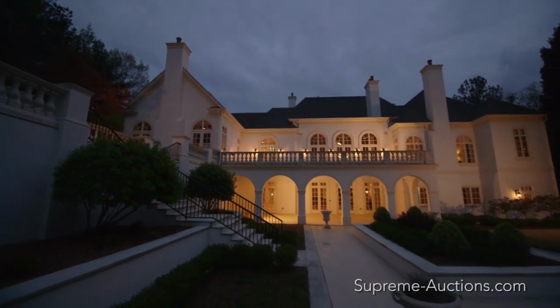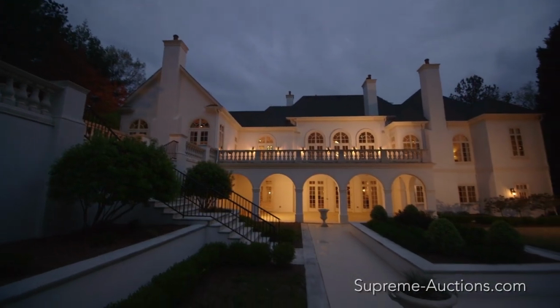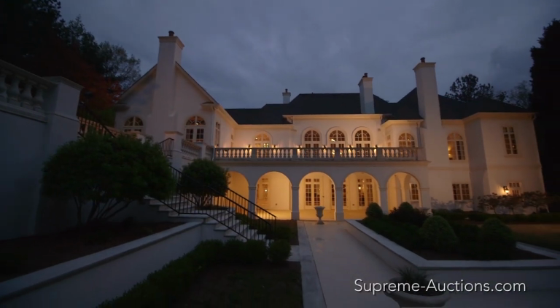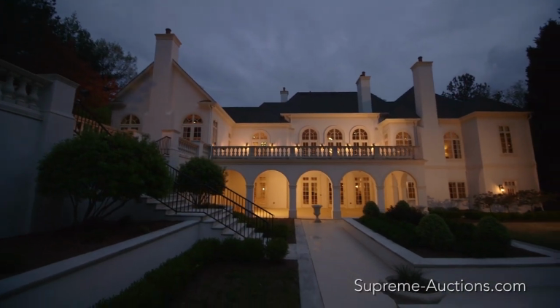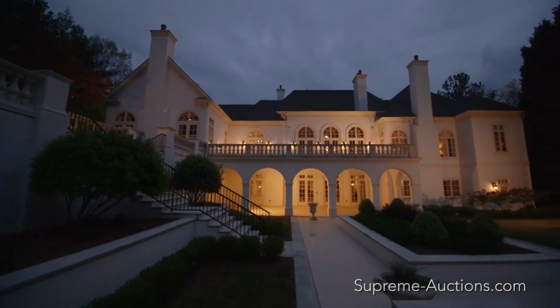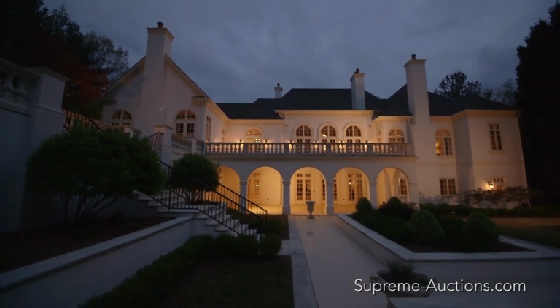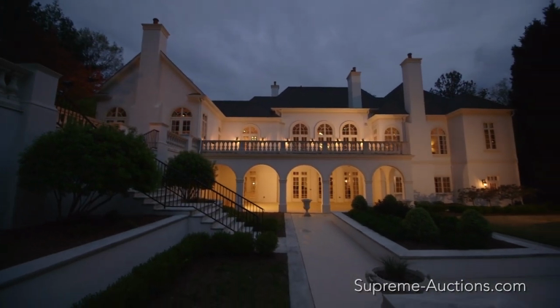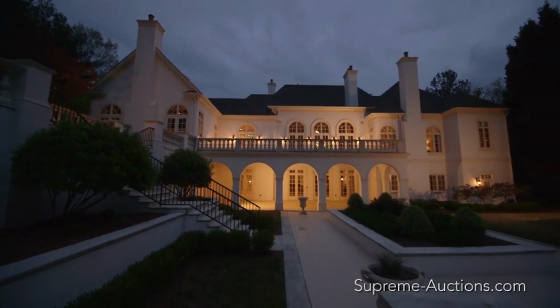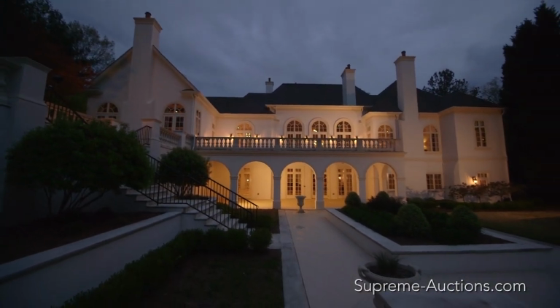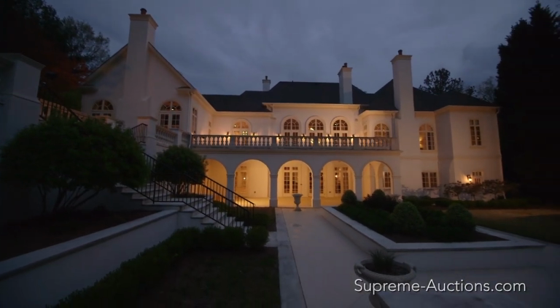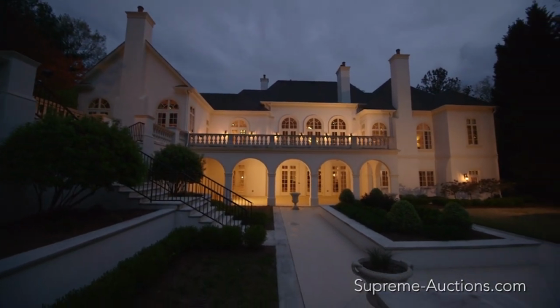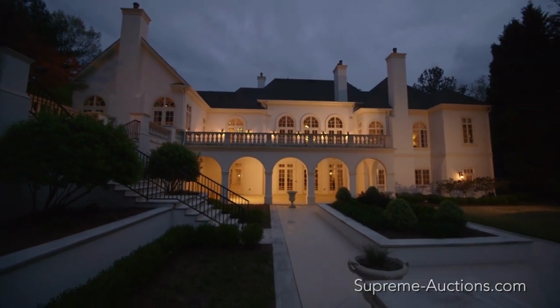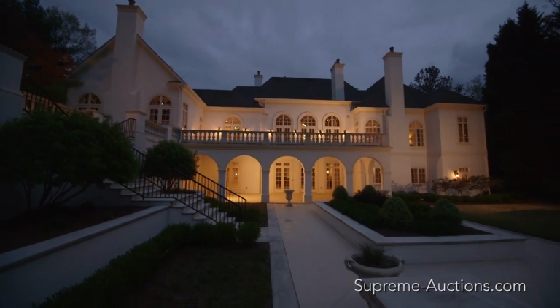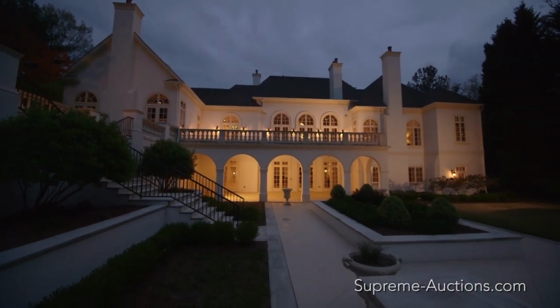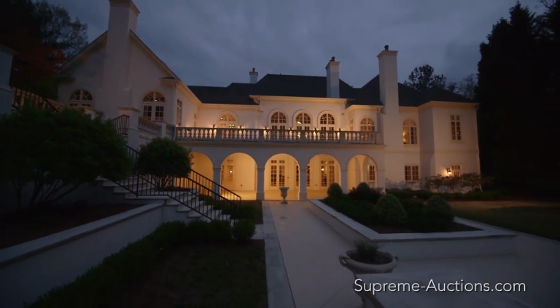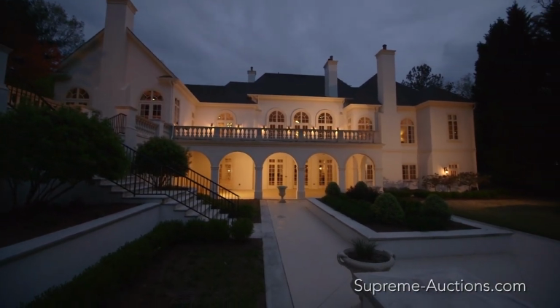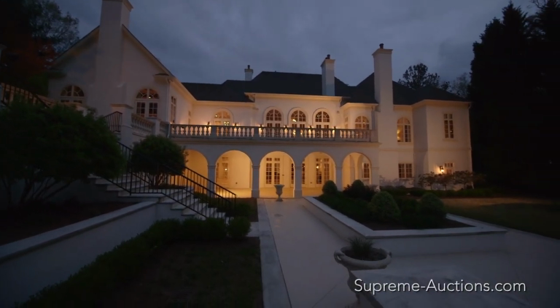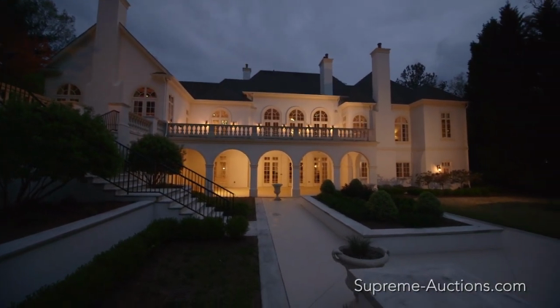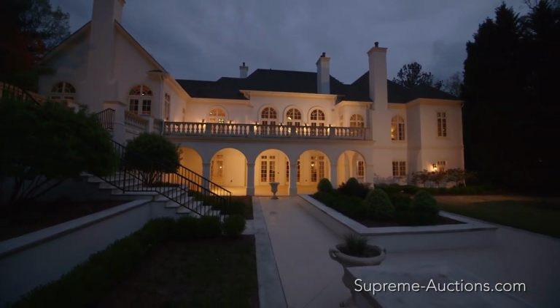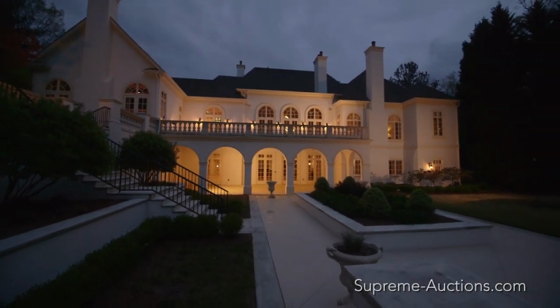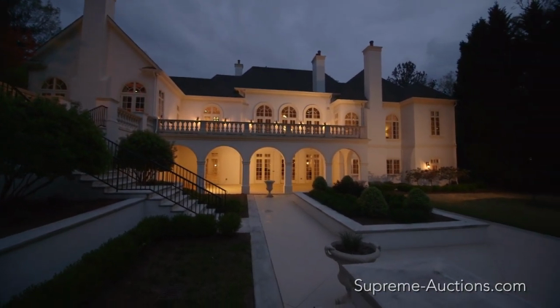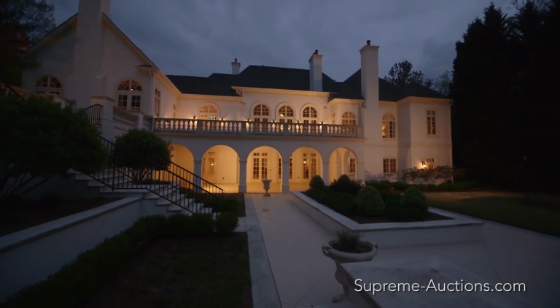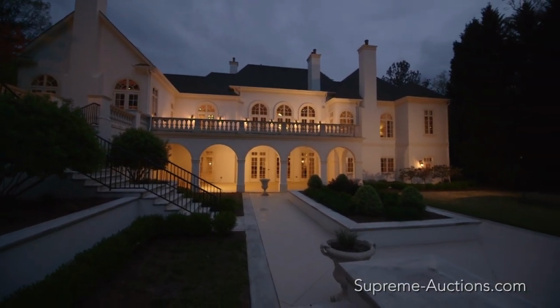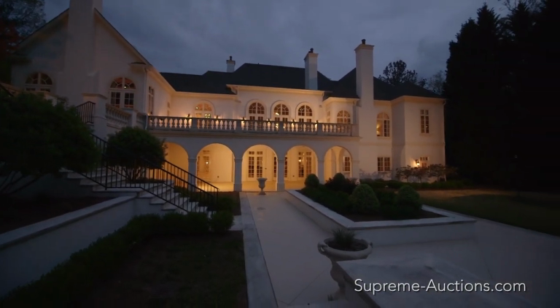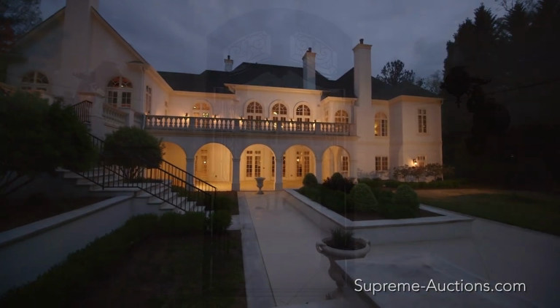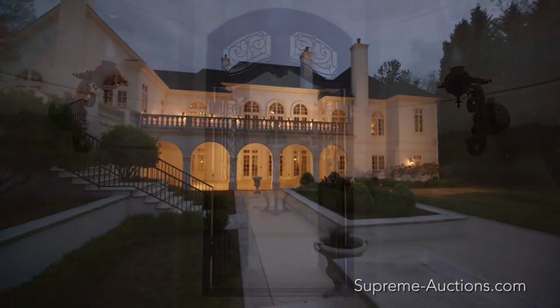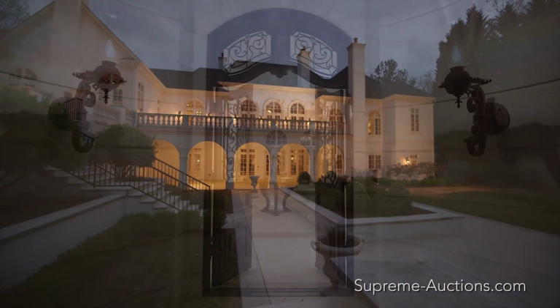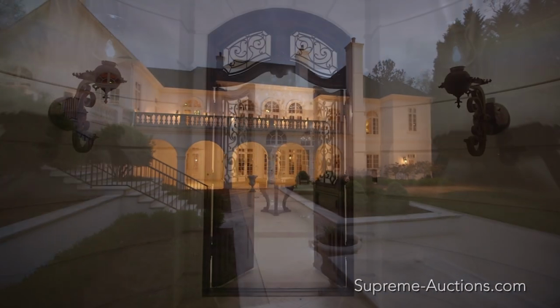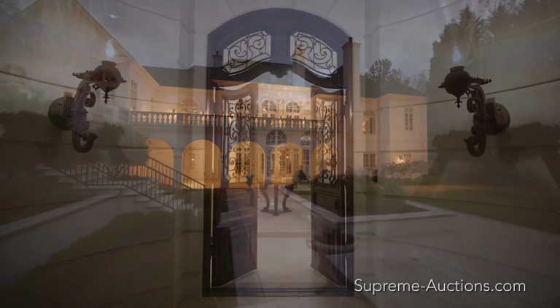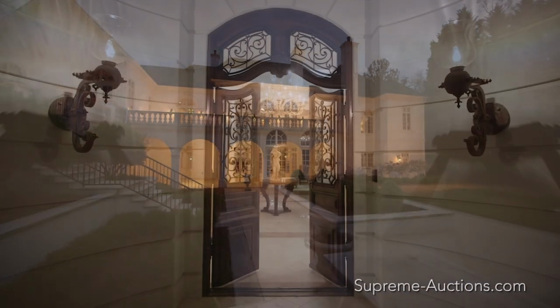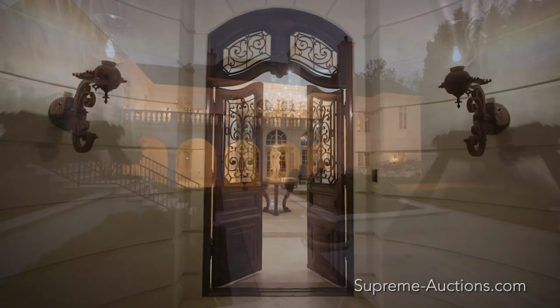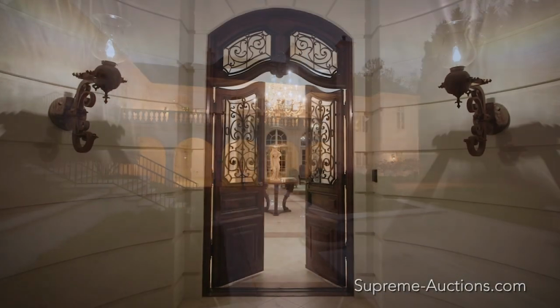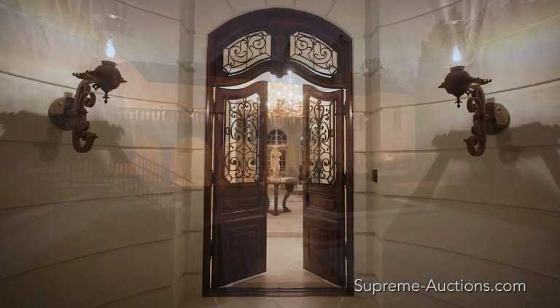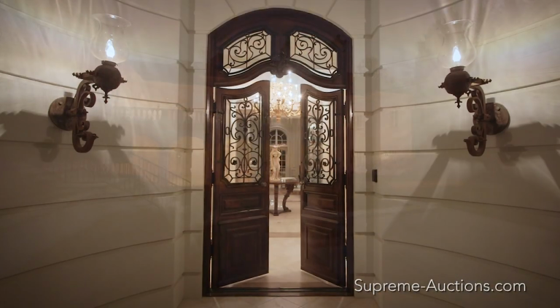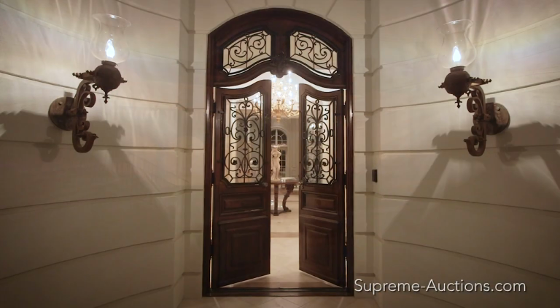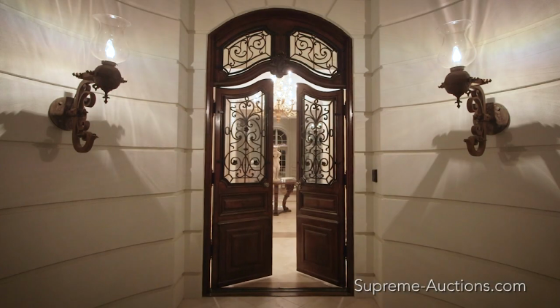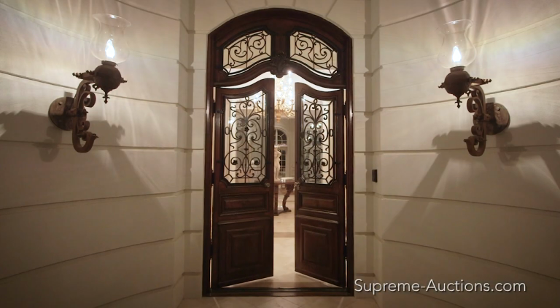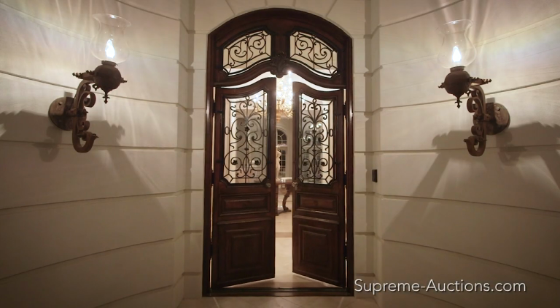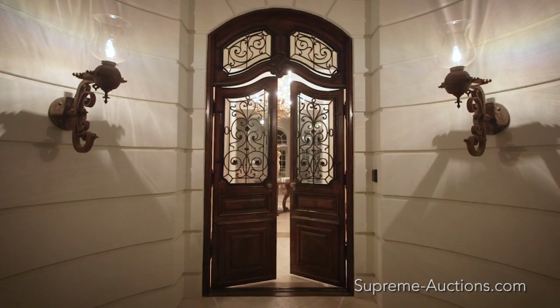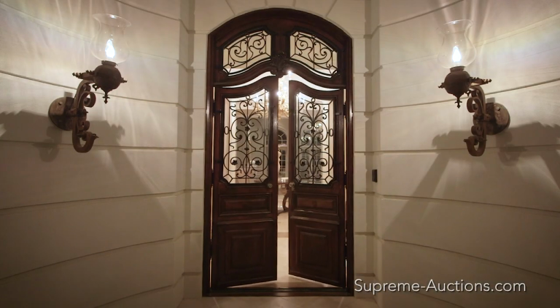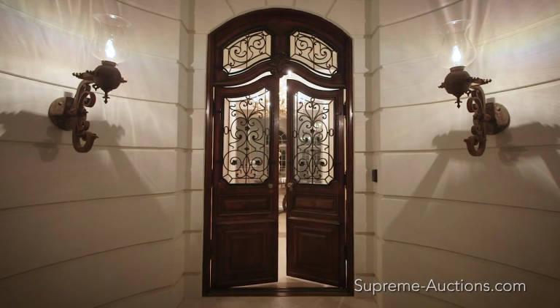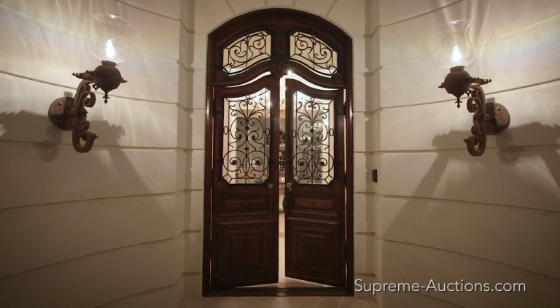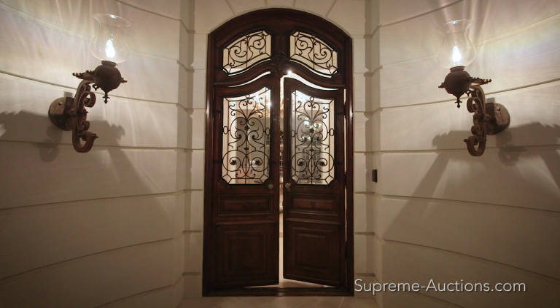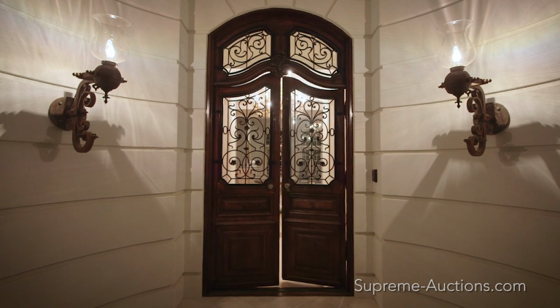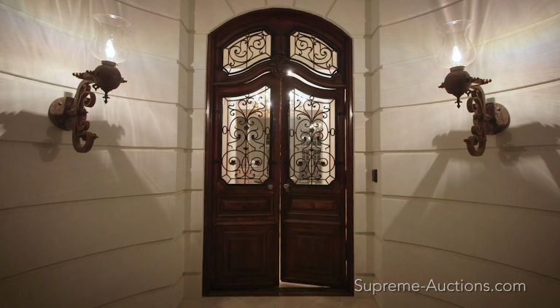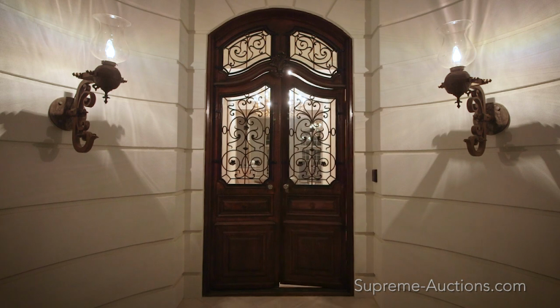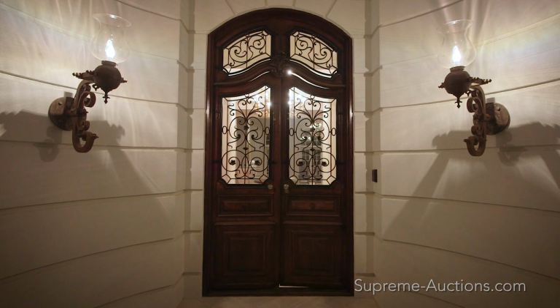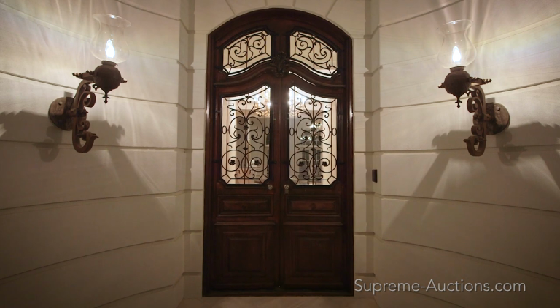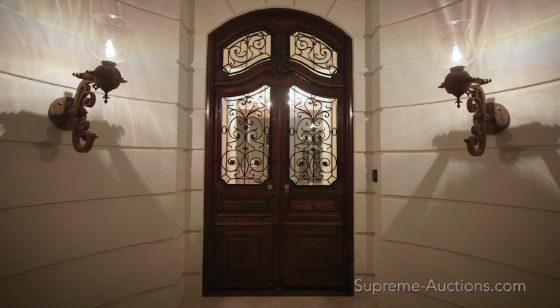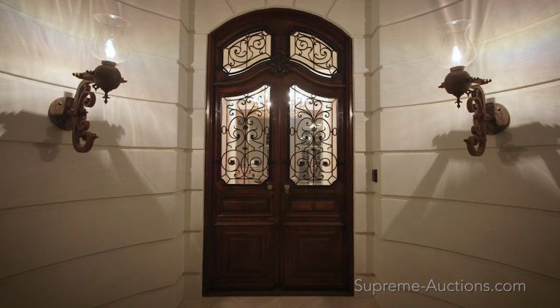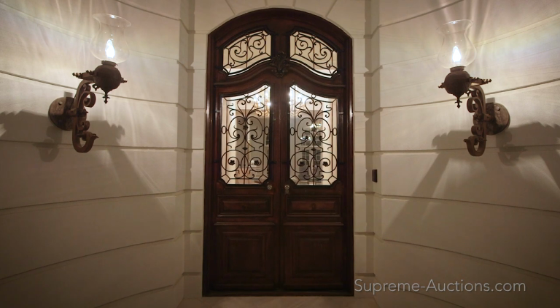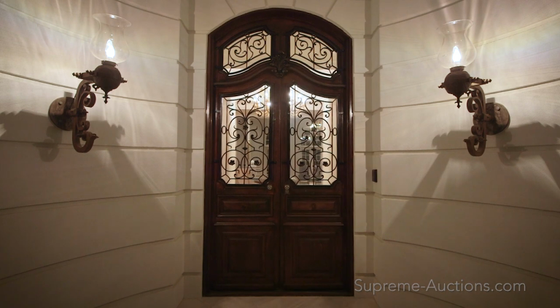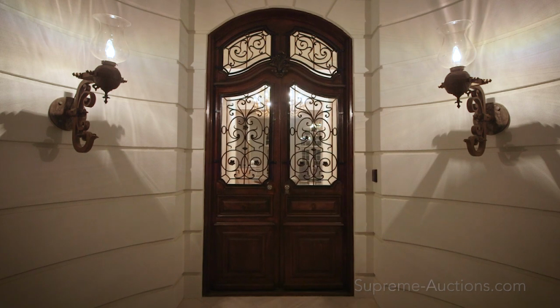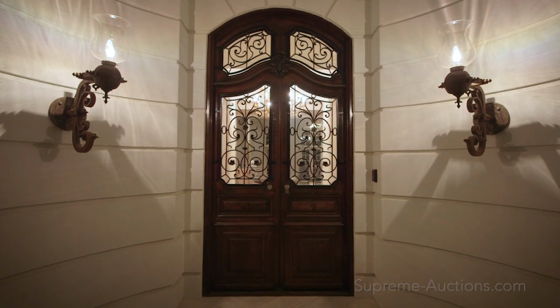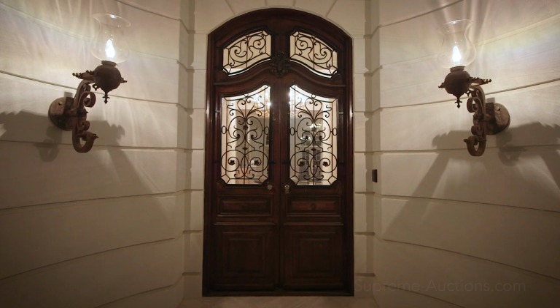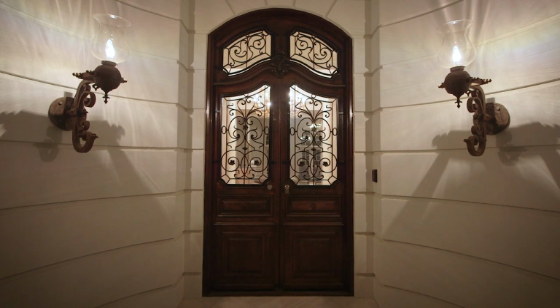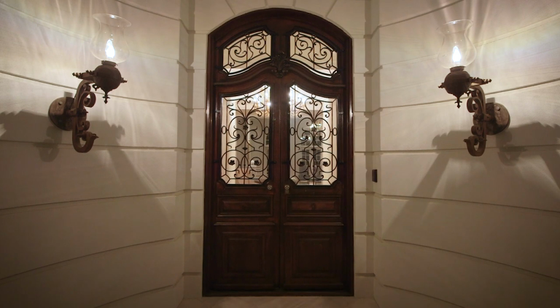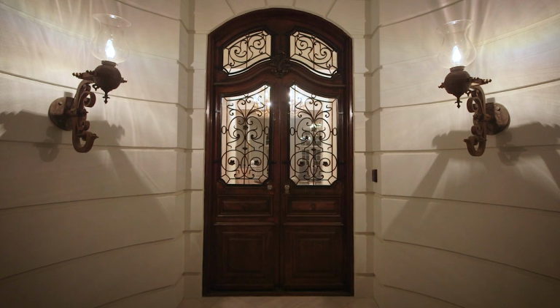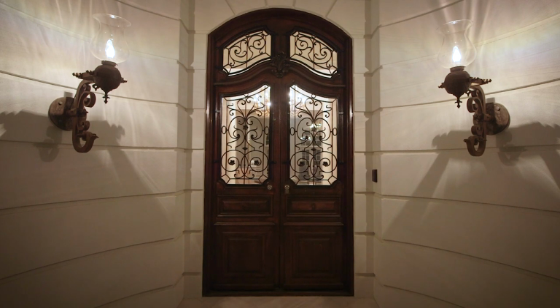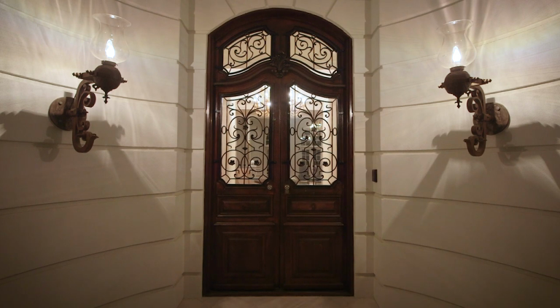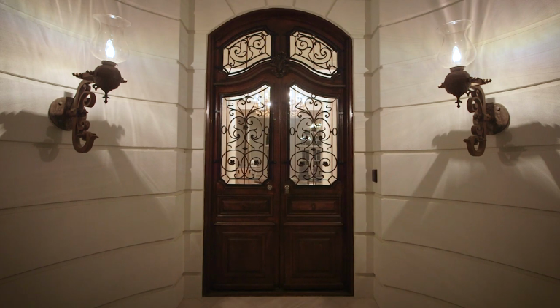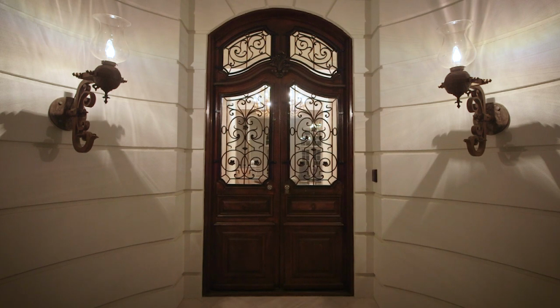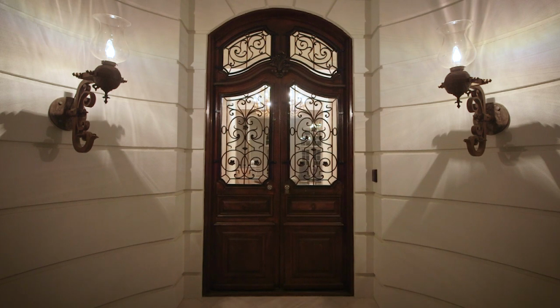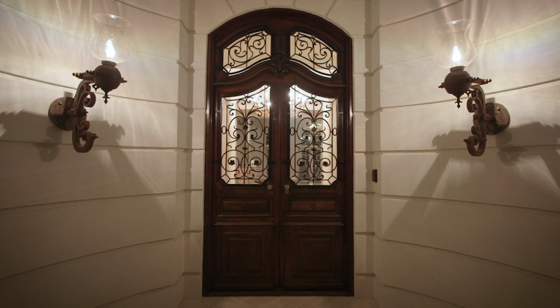Buy at your price. This is your time. Call Supreme Auctions to view Bella Northside today.